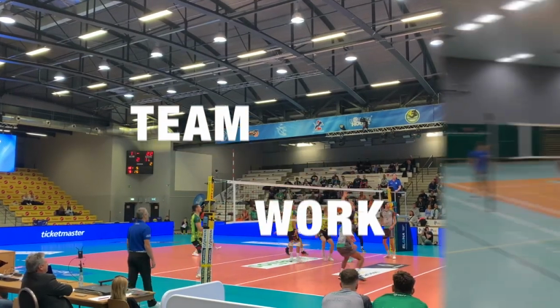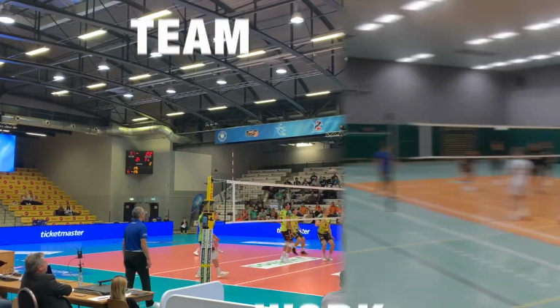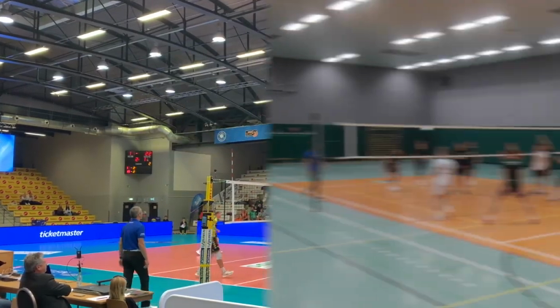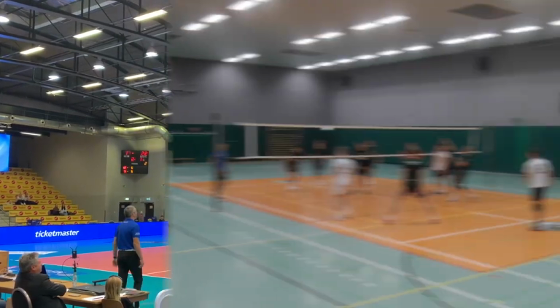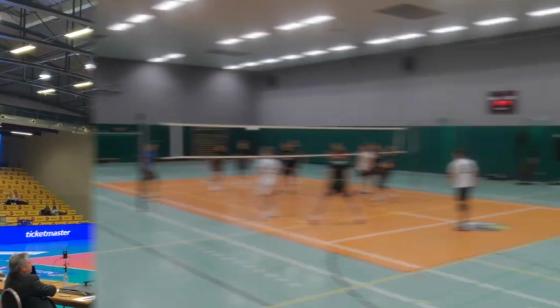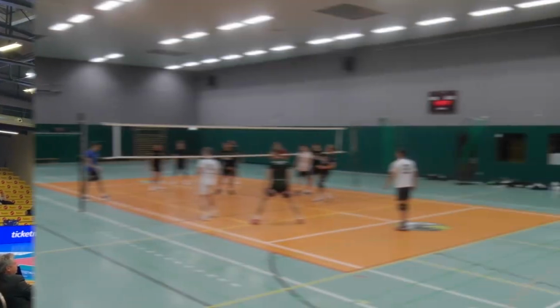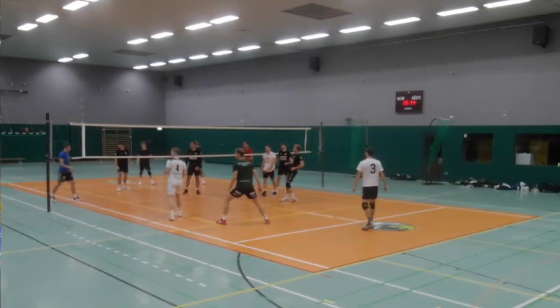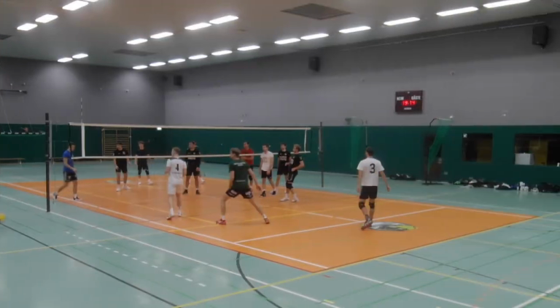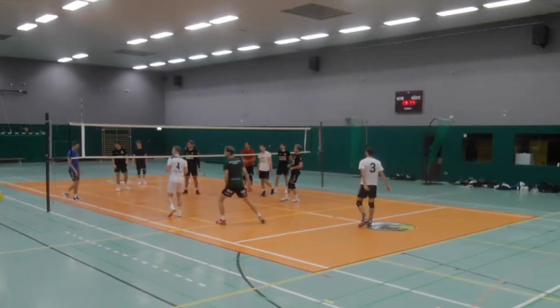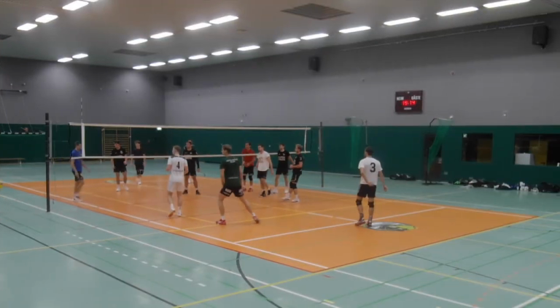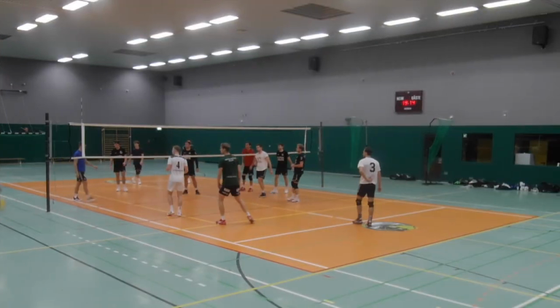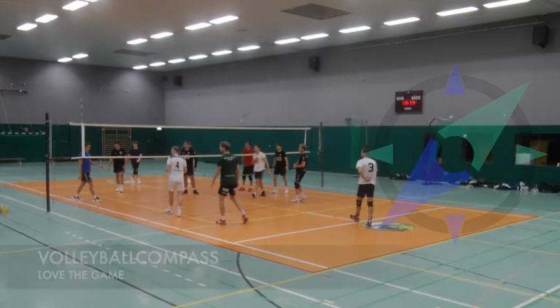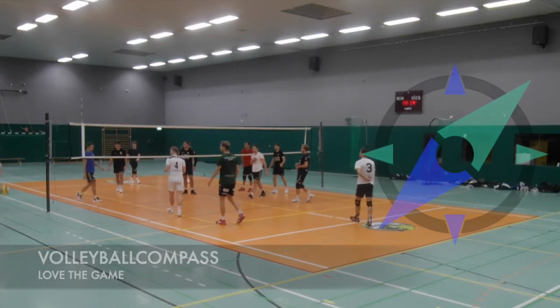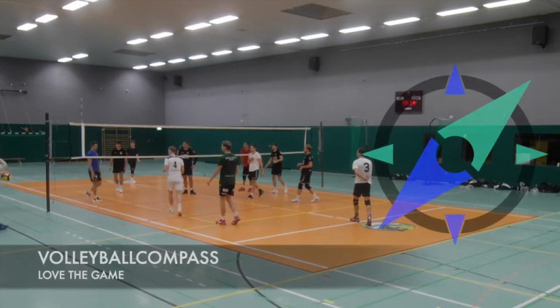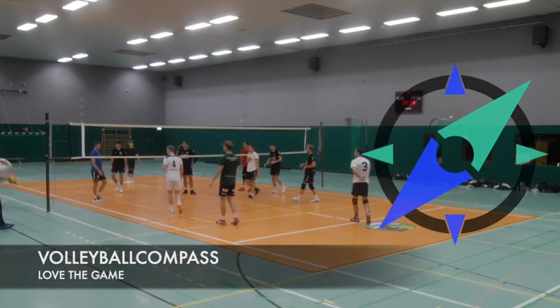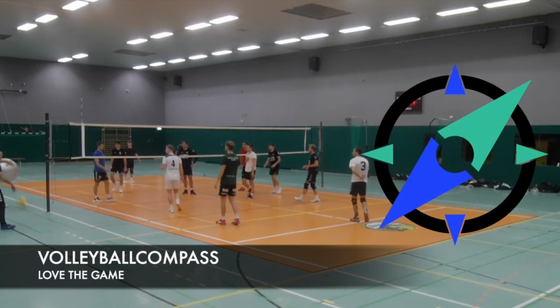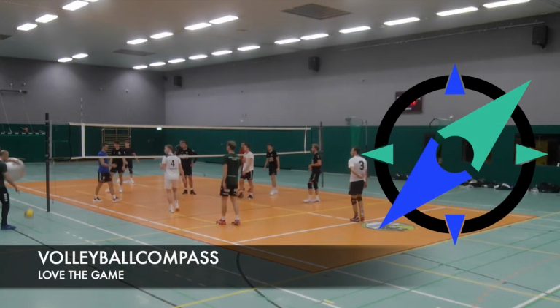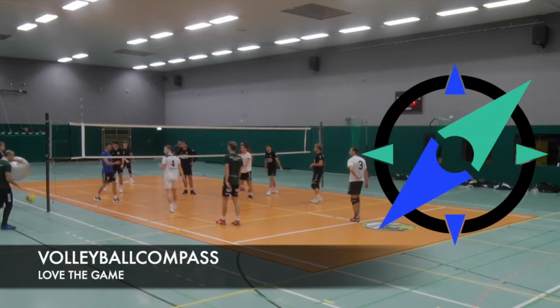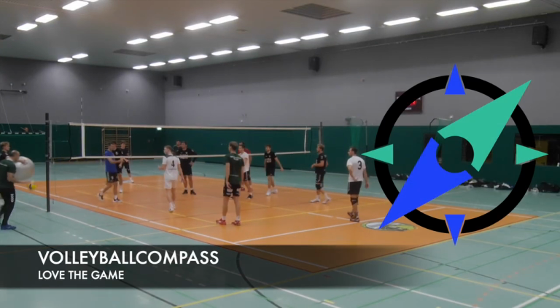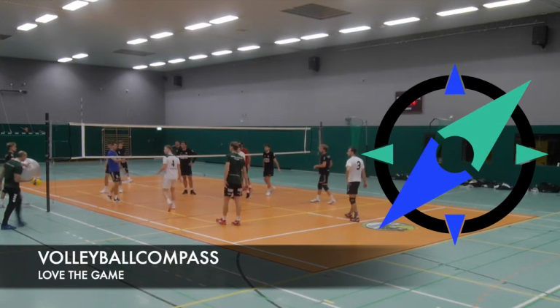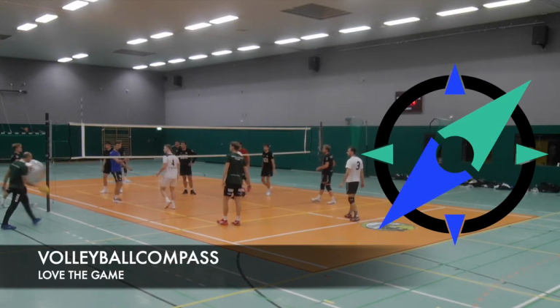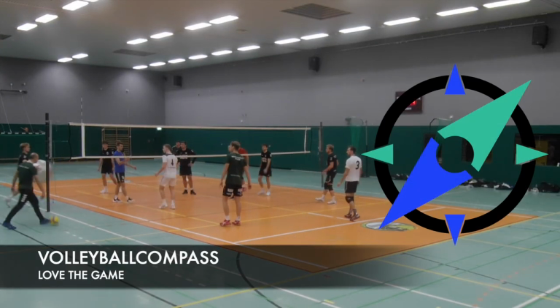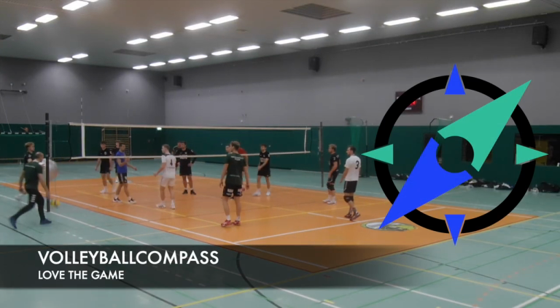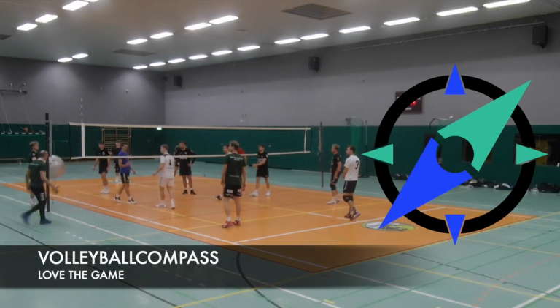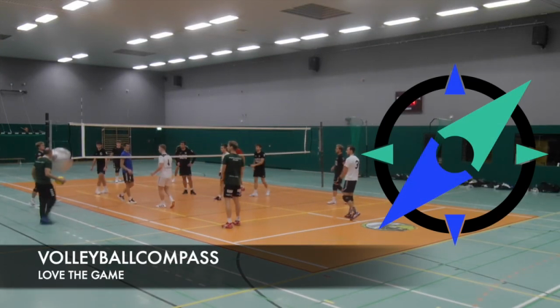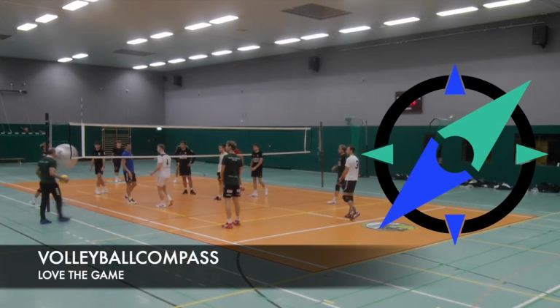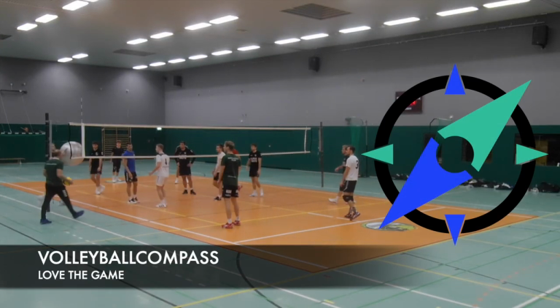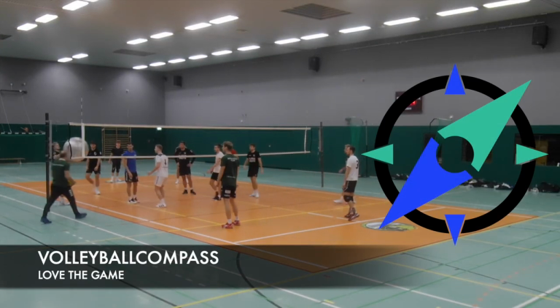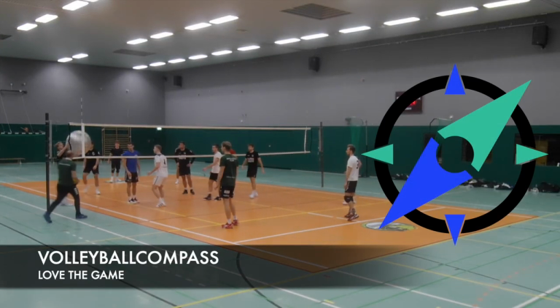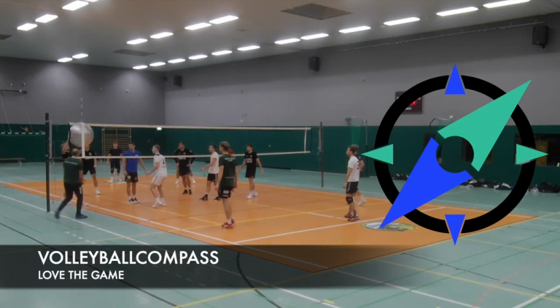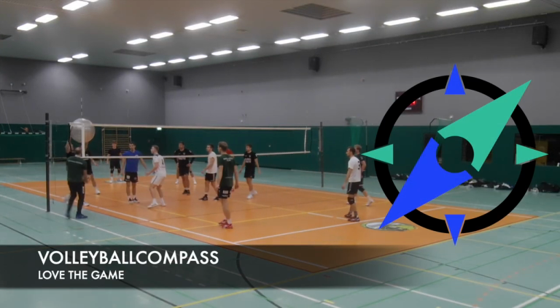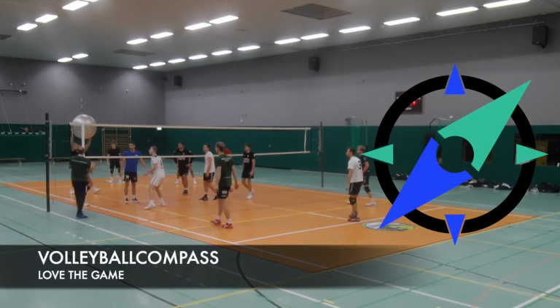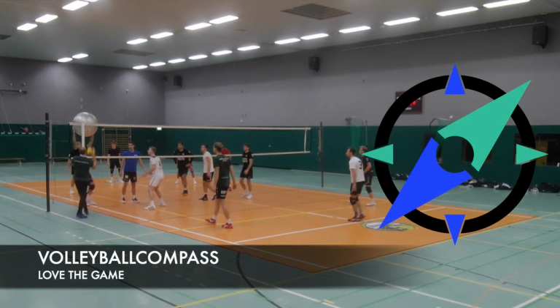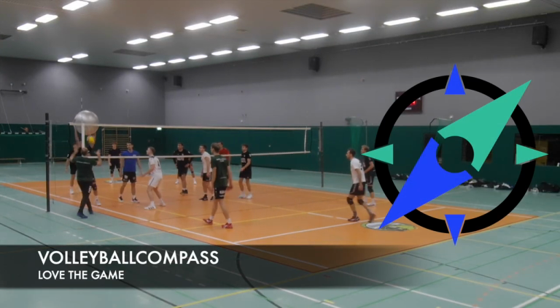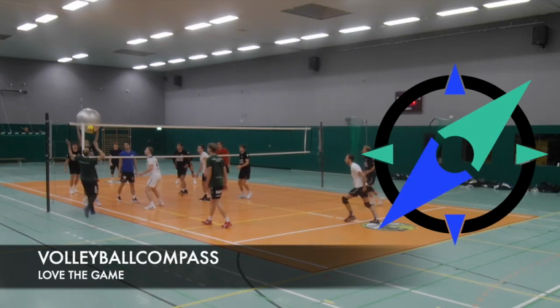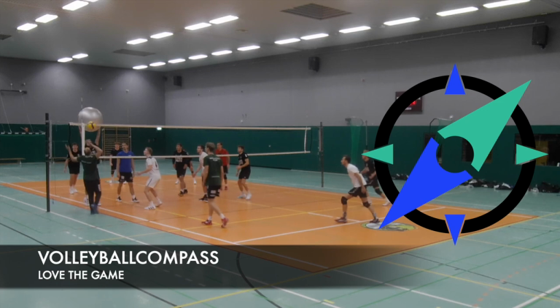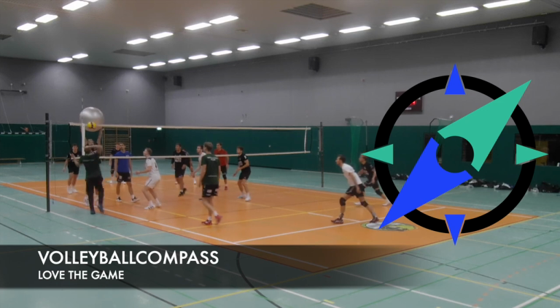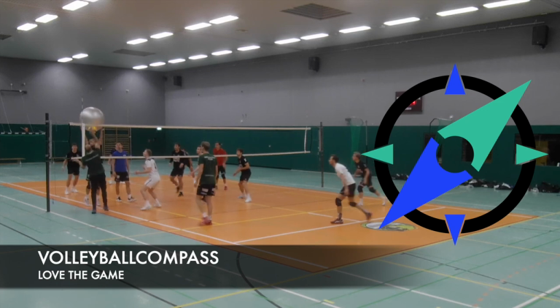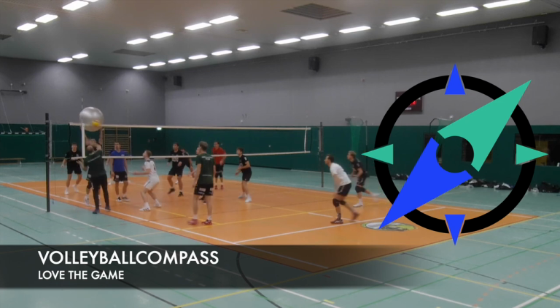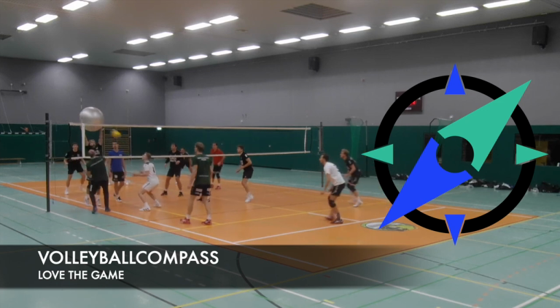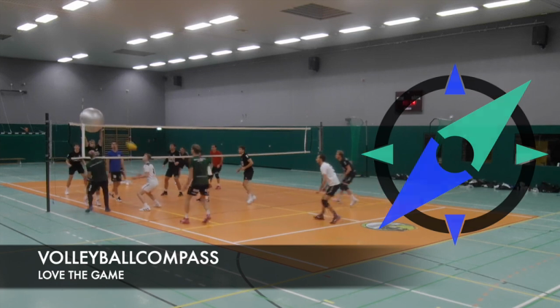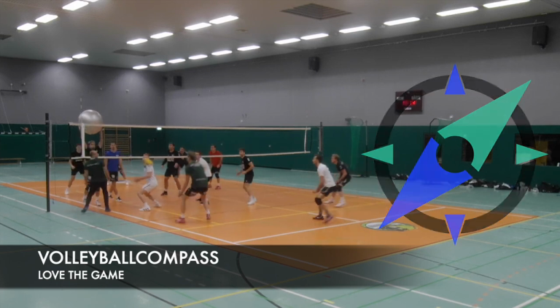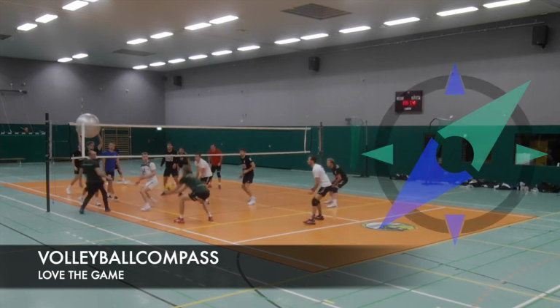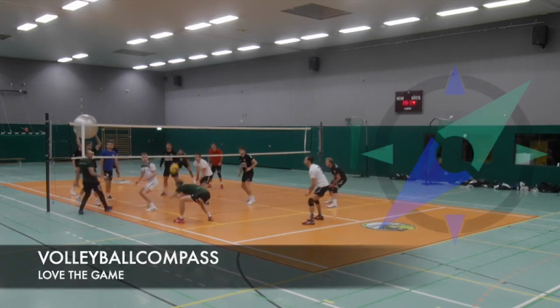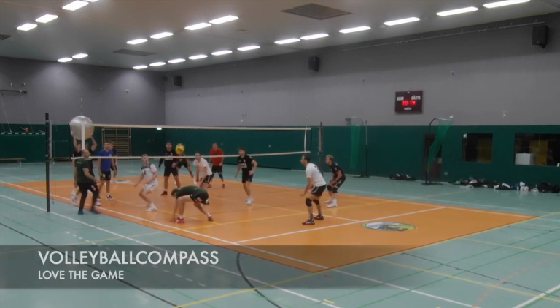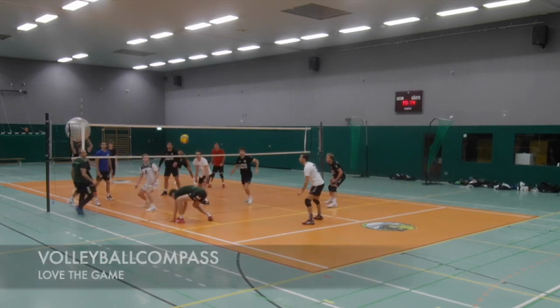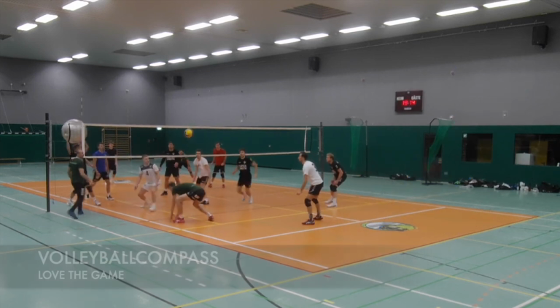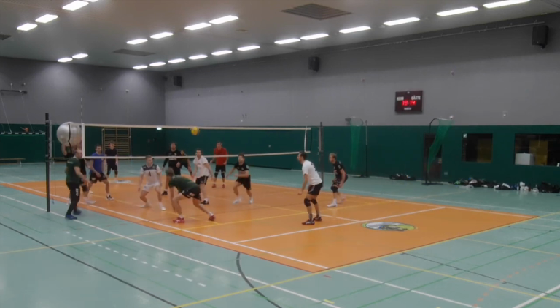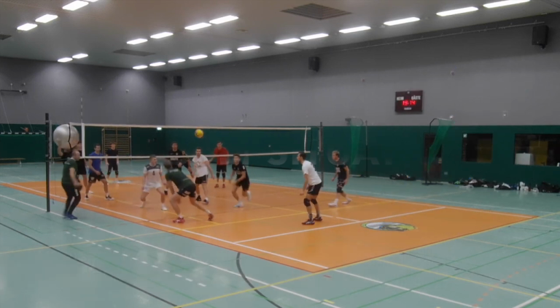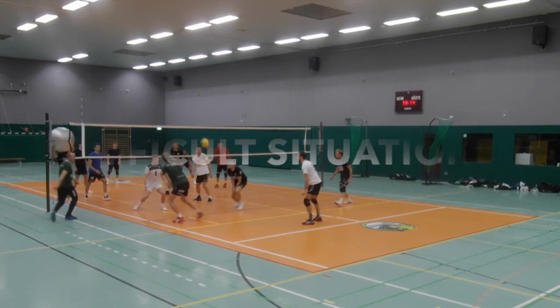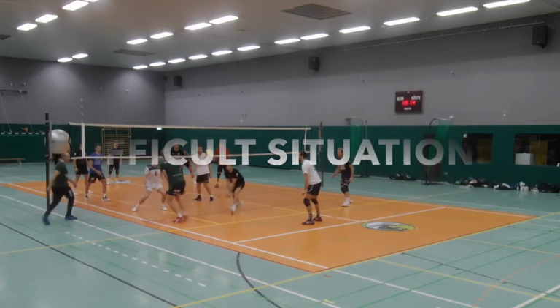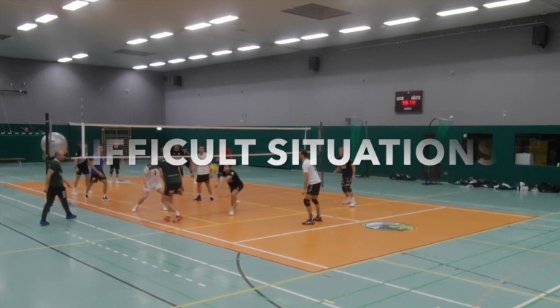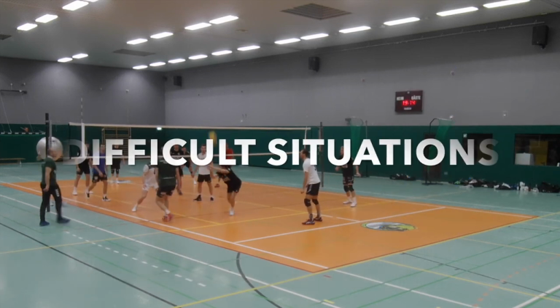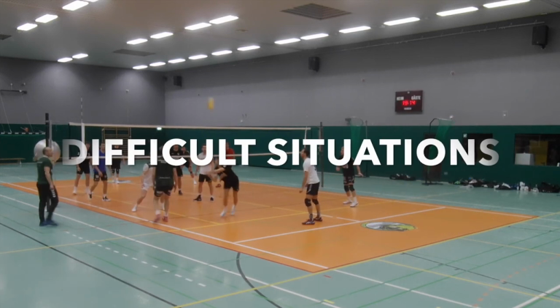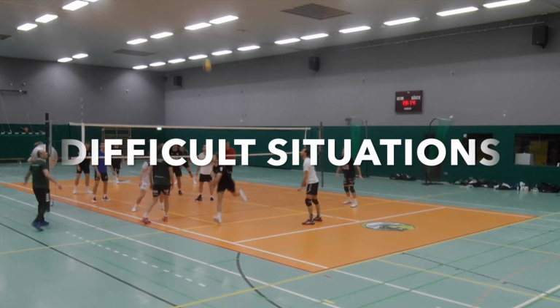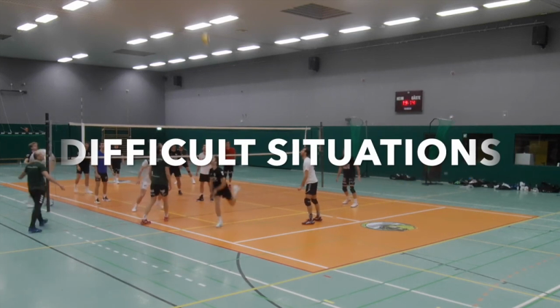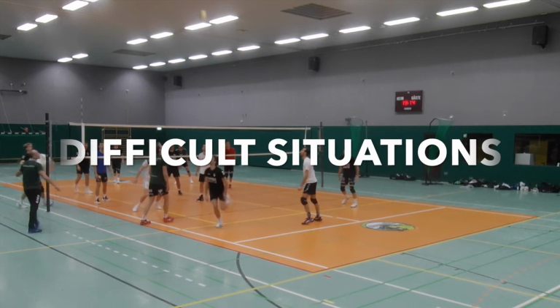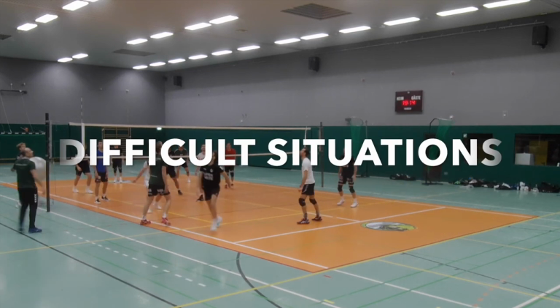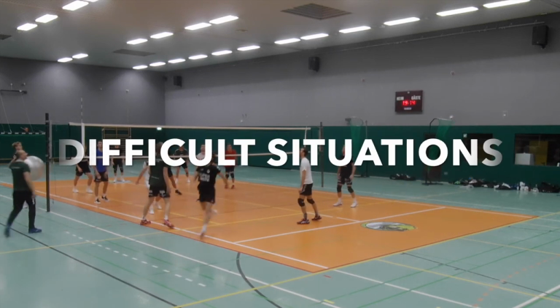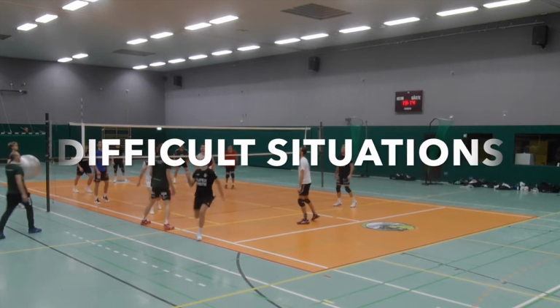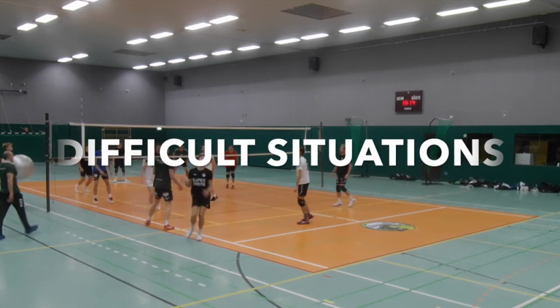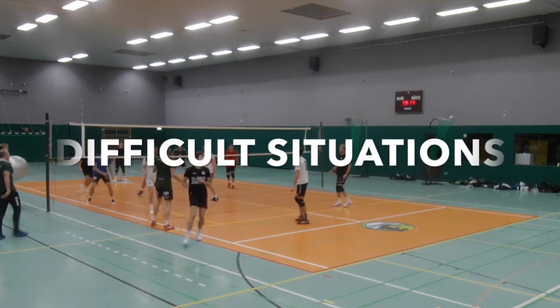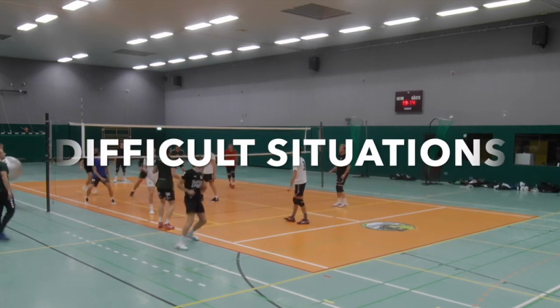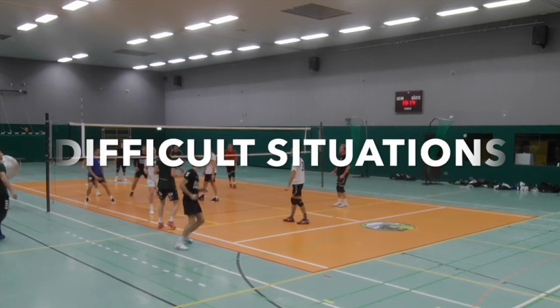Hey guys, welcome to my channel, hope you have a great day. This video is about practicing difficult and coincidental situations.